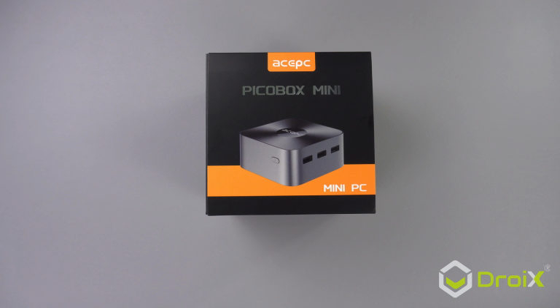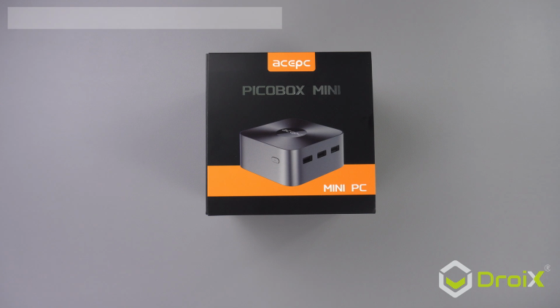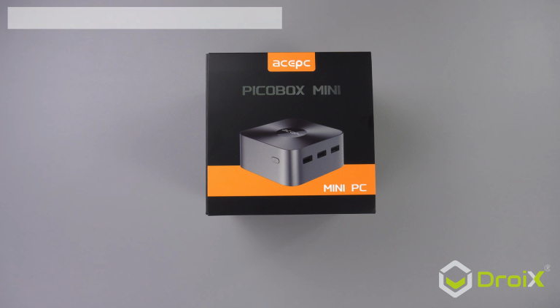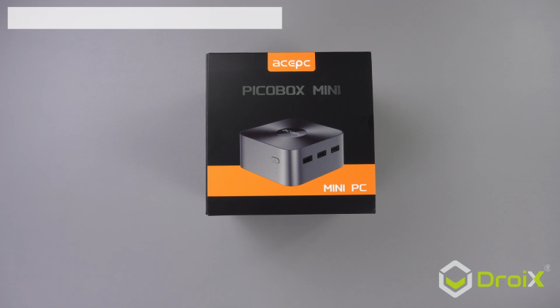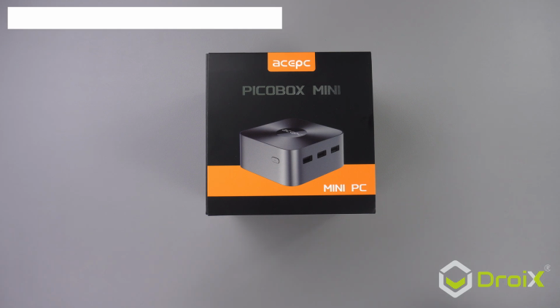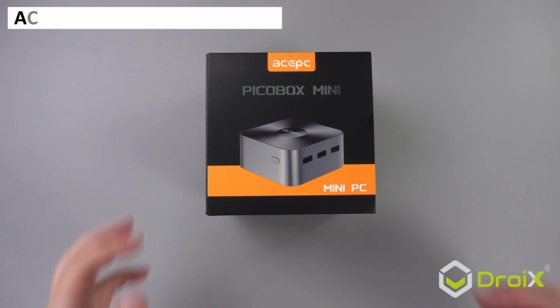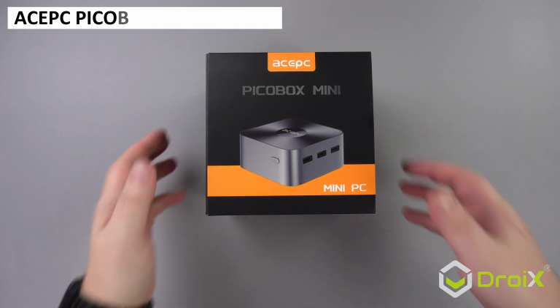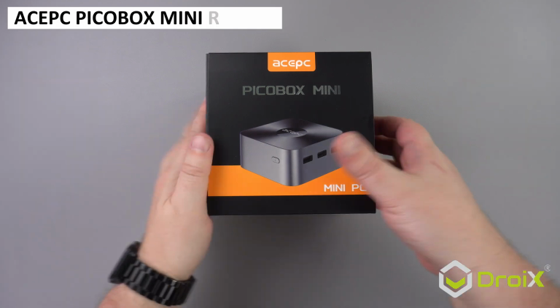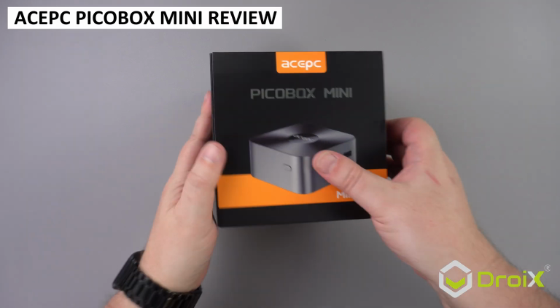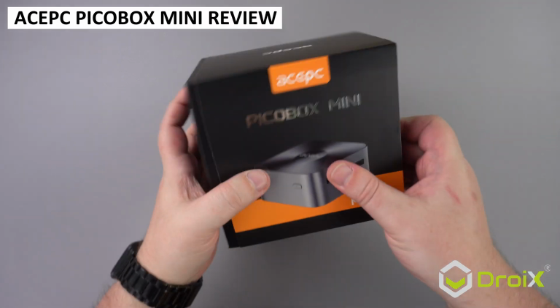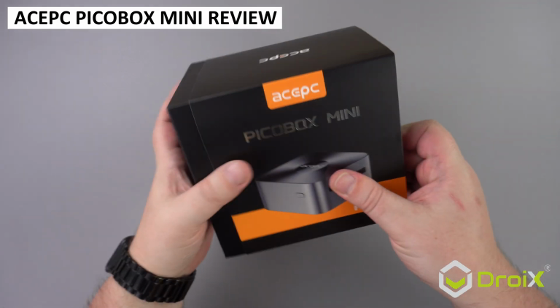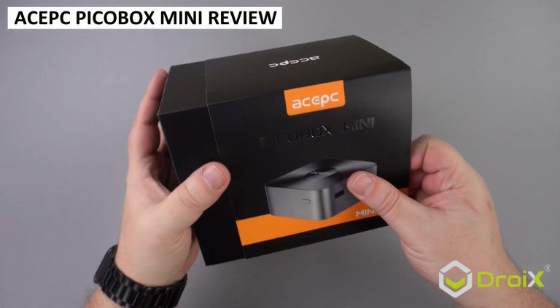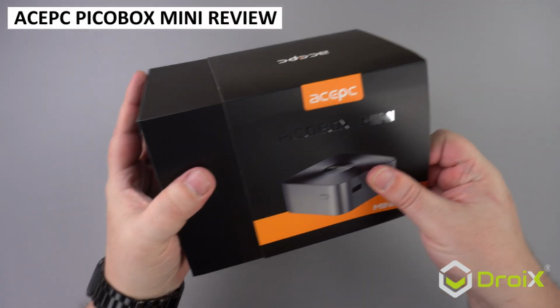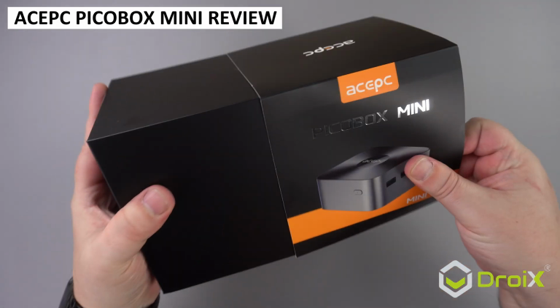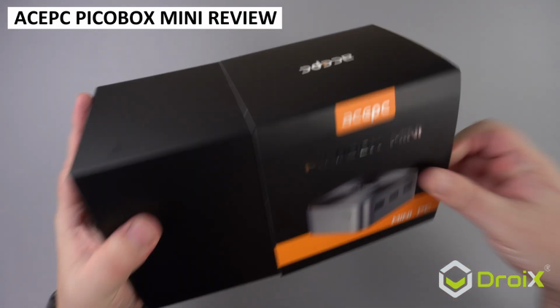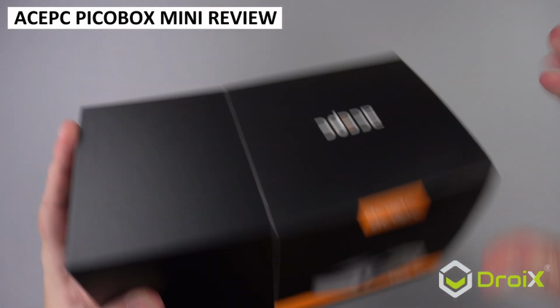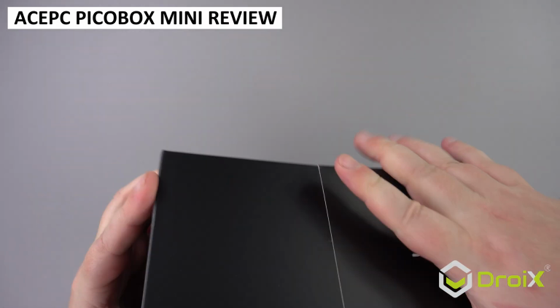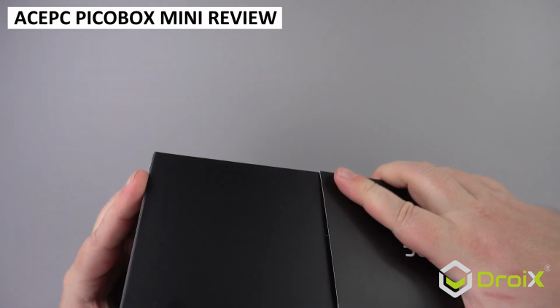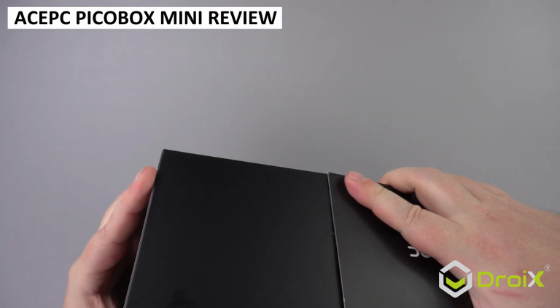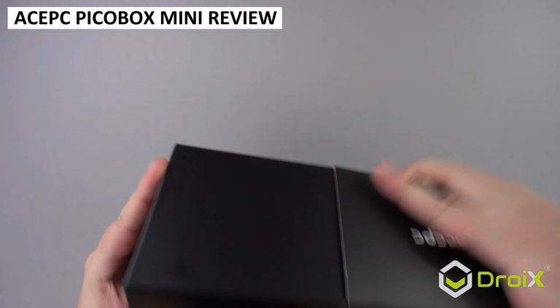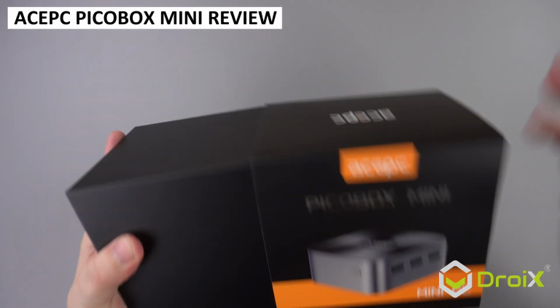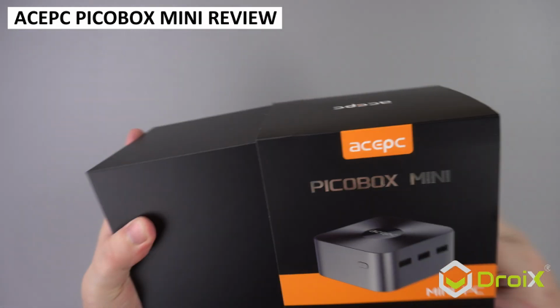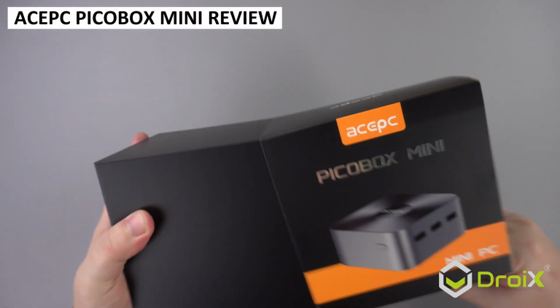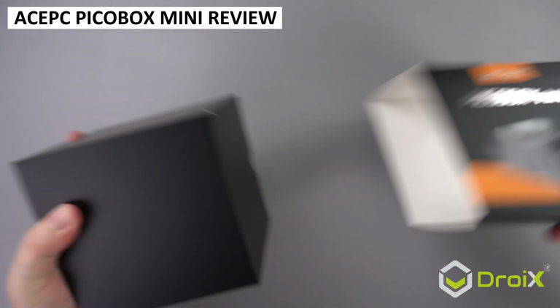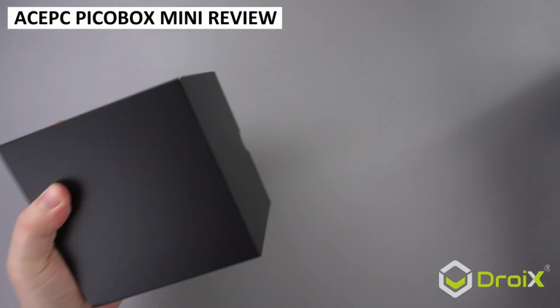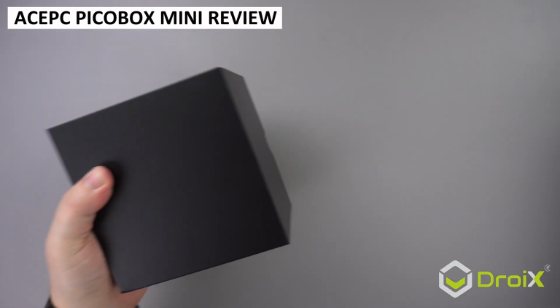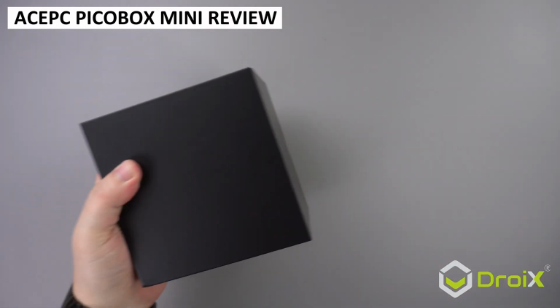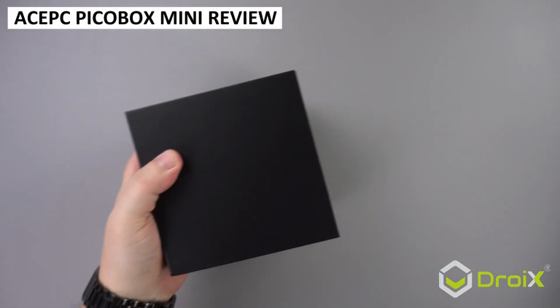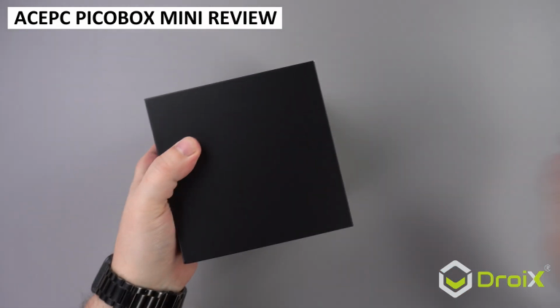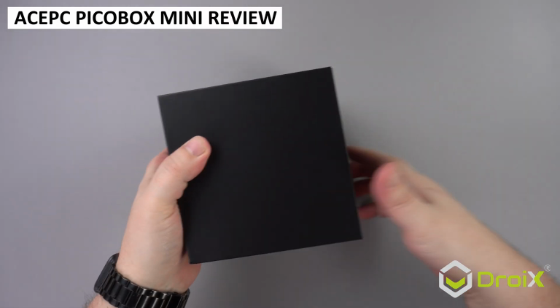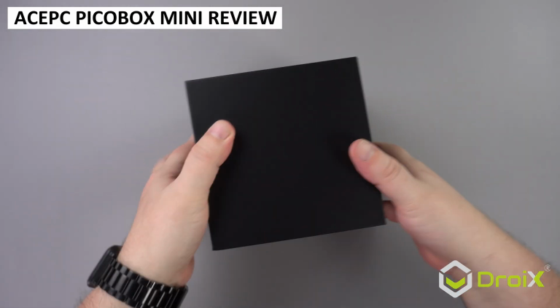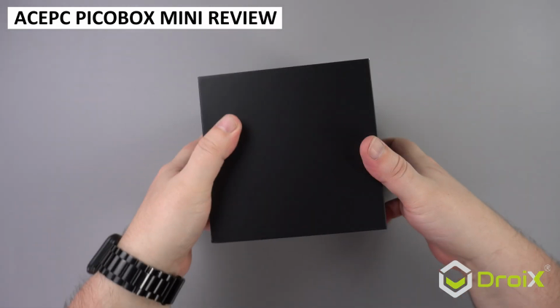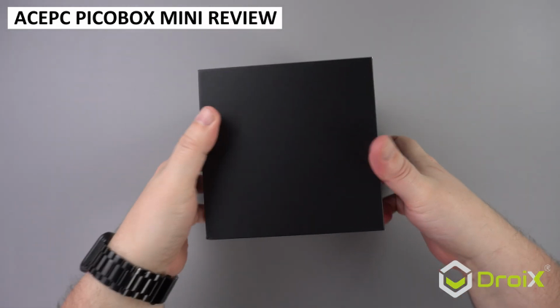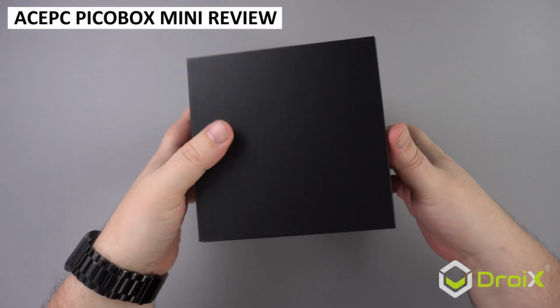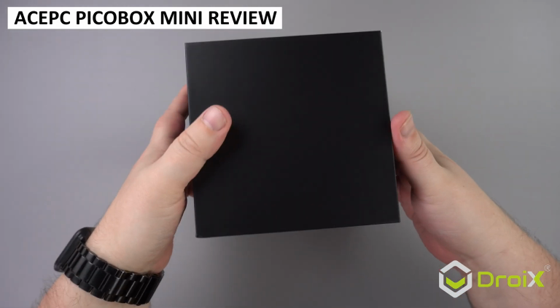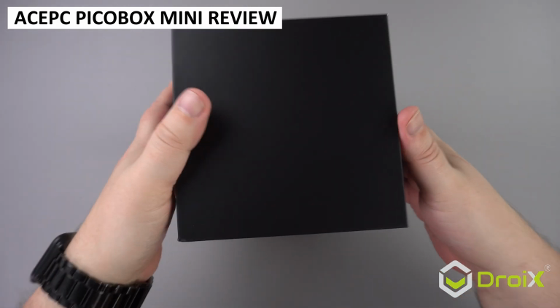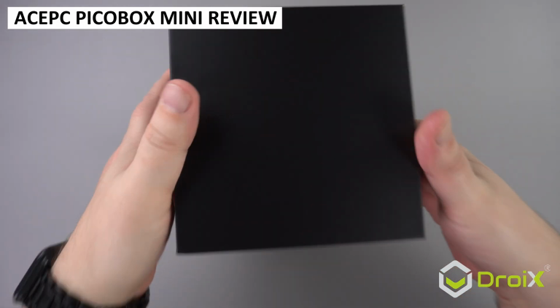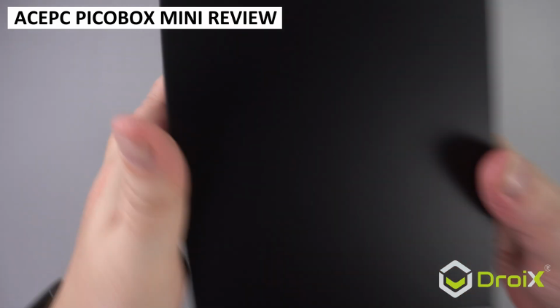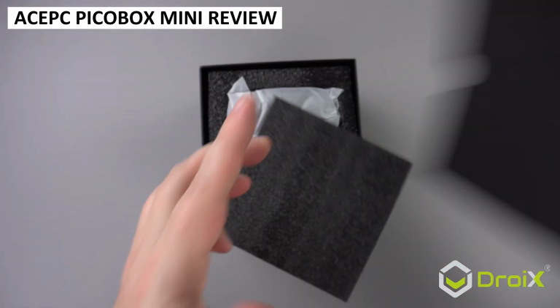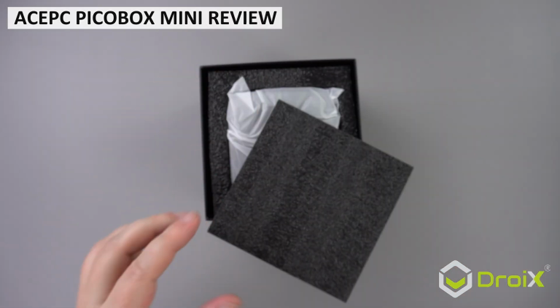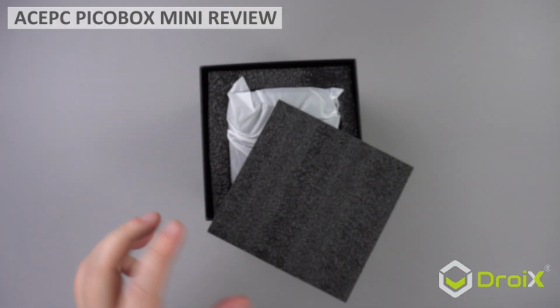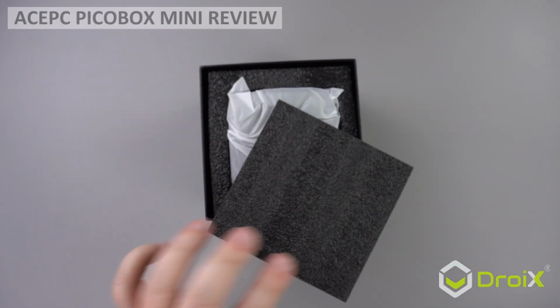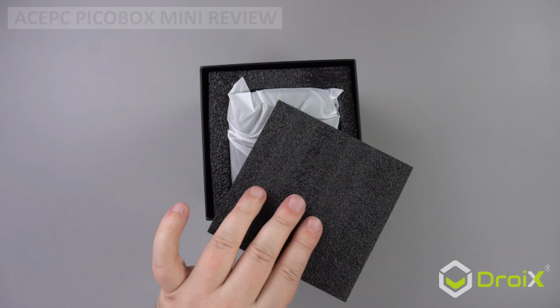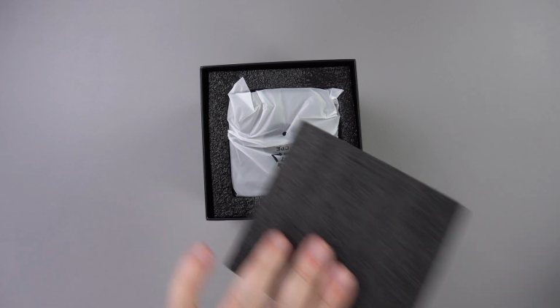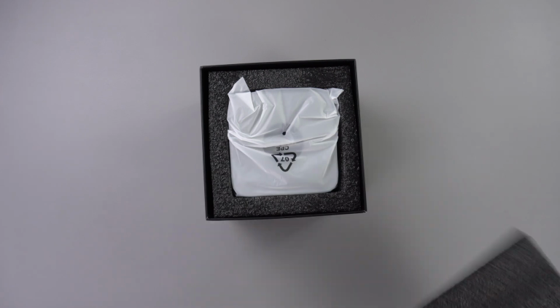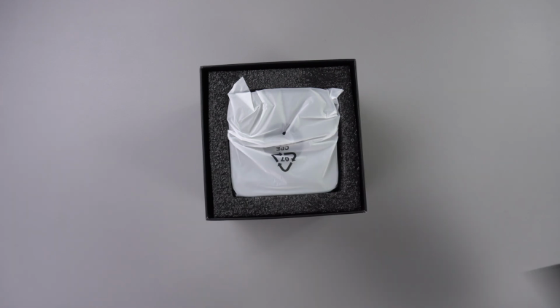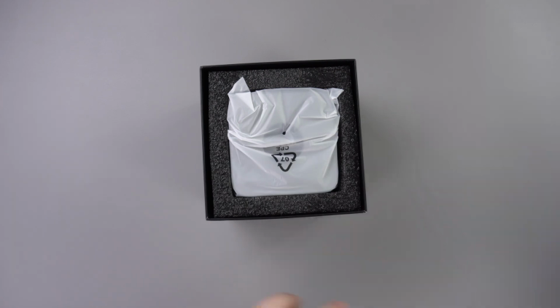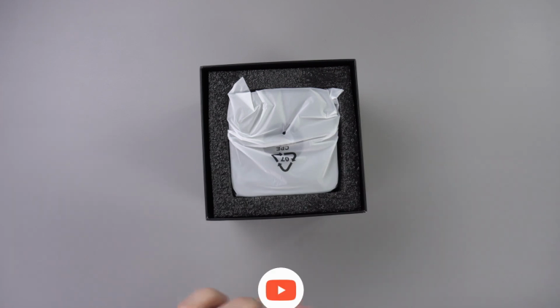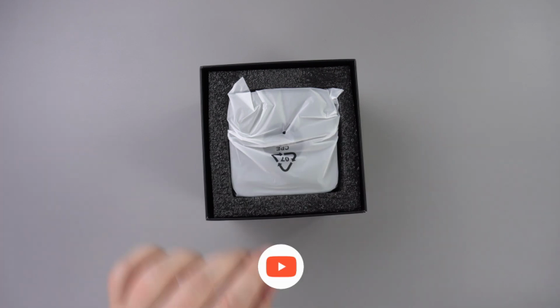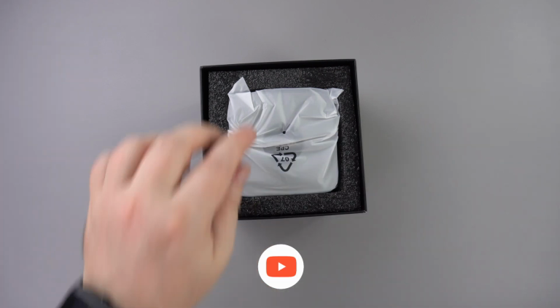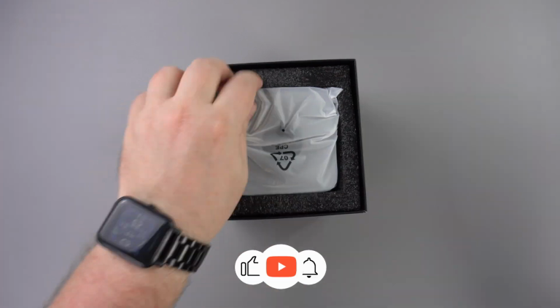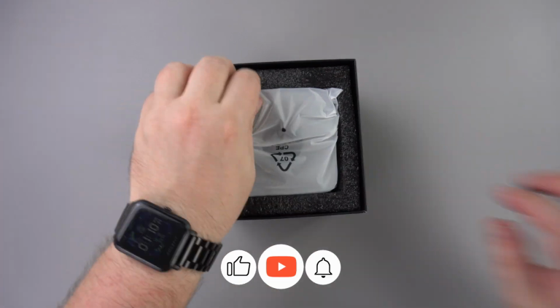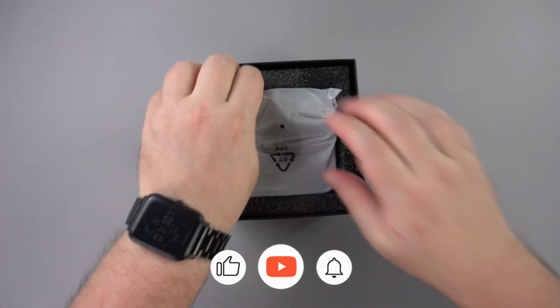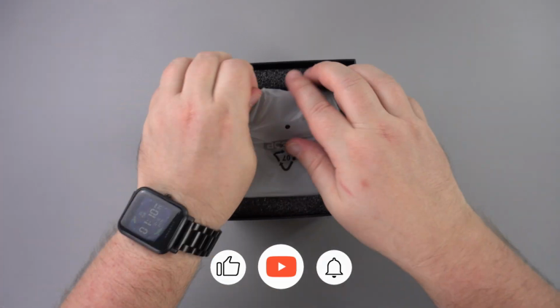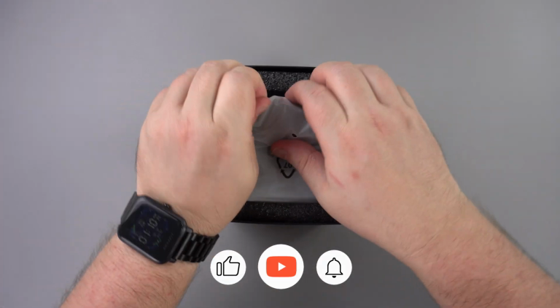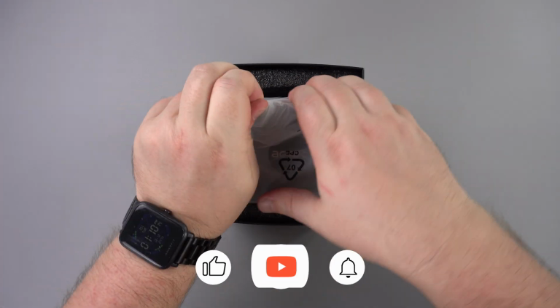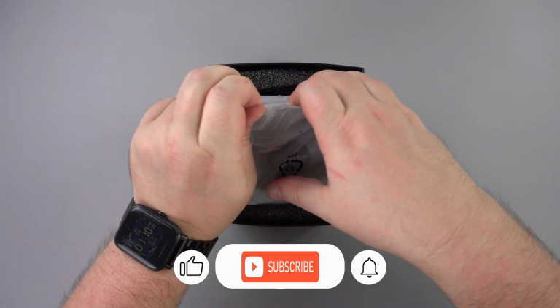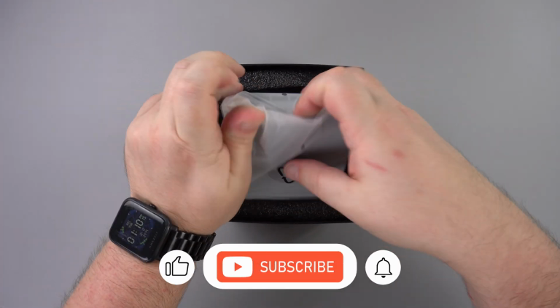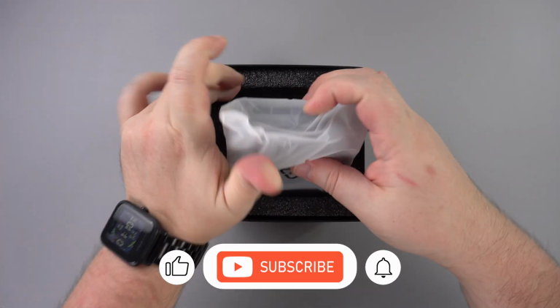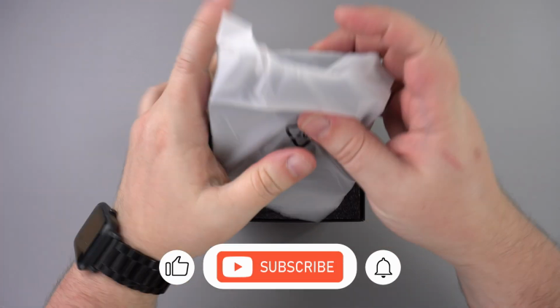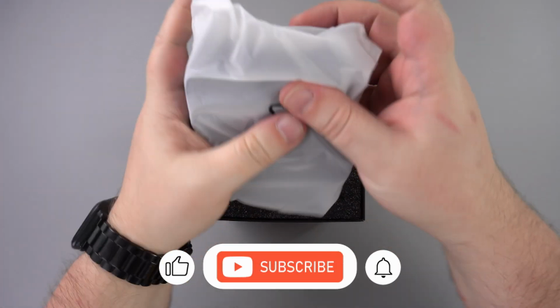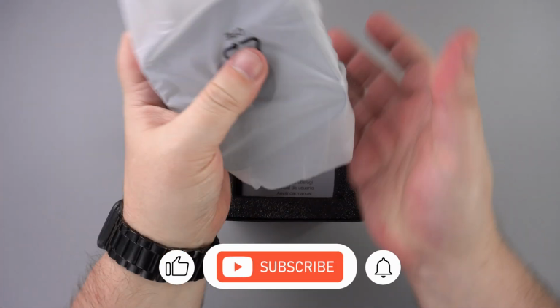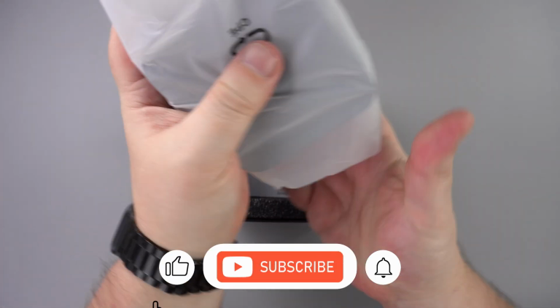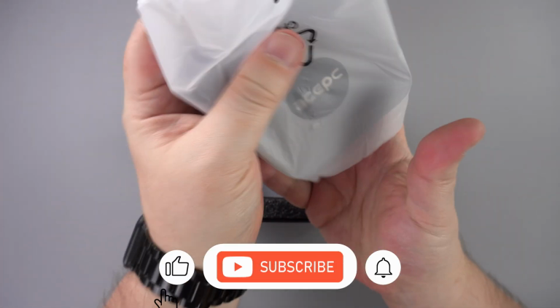It's been some time since we last reviewed a mini PC. Let's change that with the AcePC PicoBox Mini review.